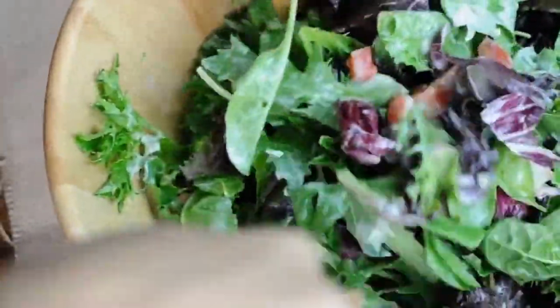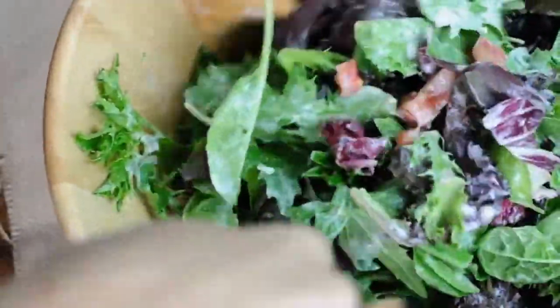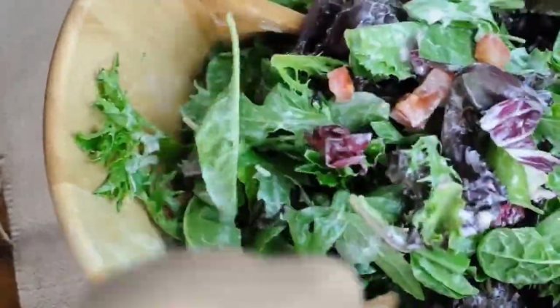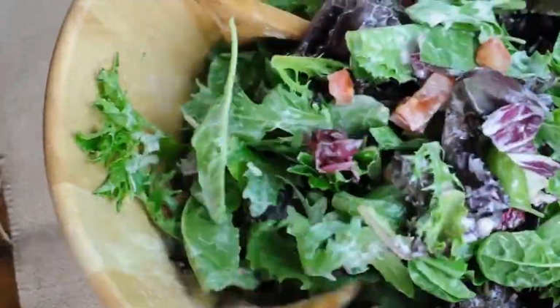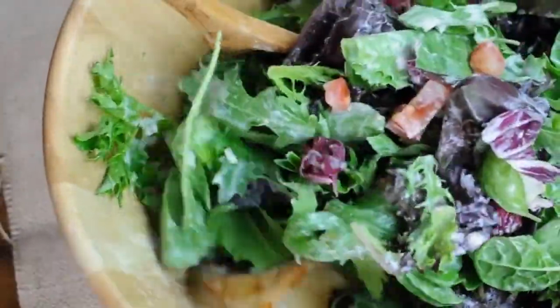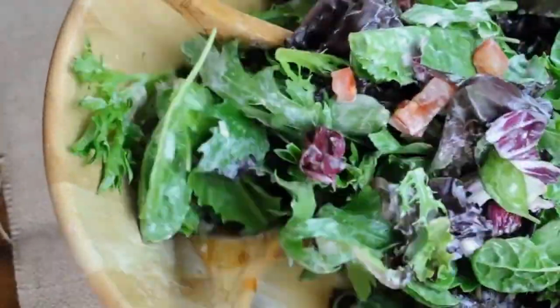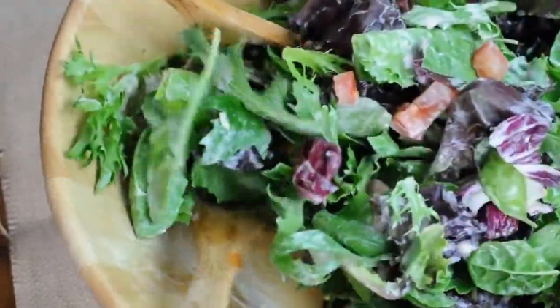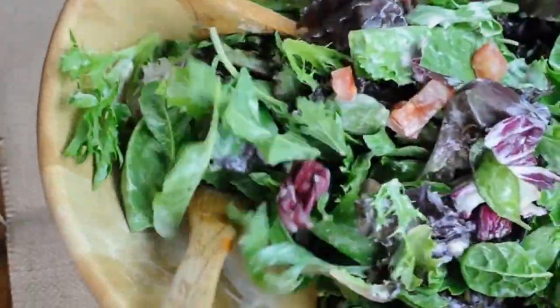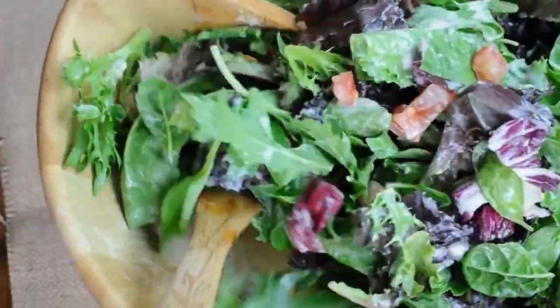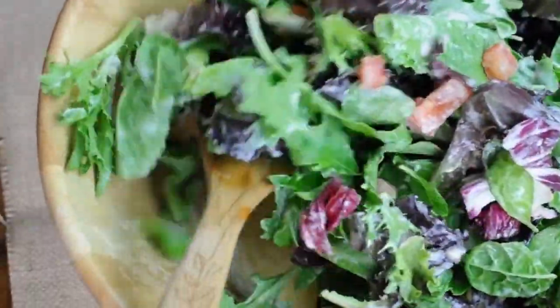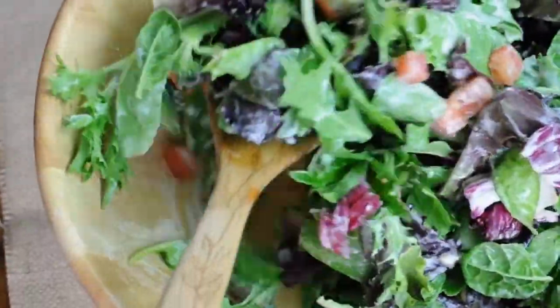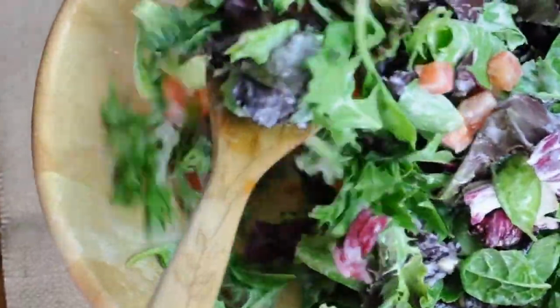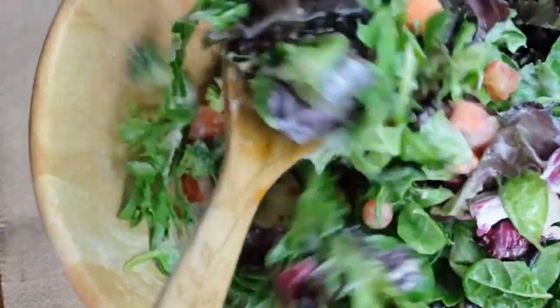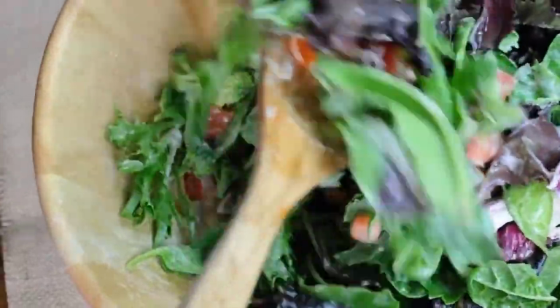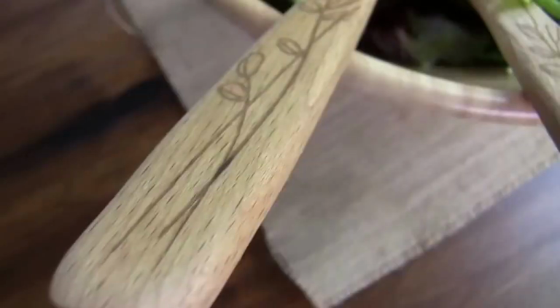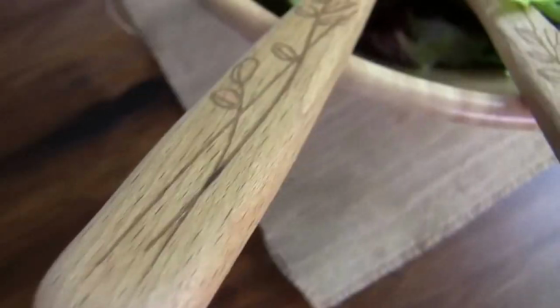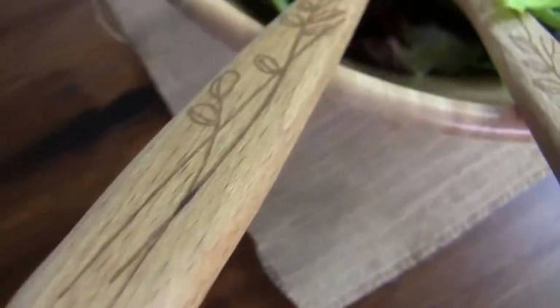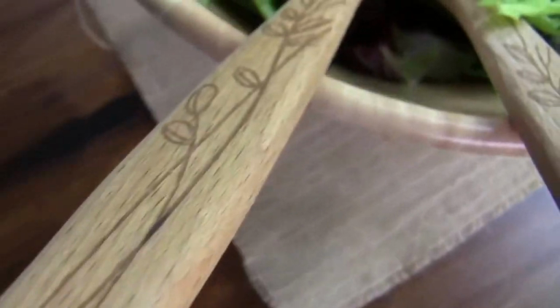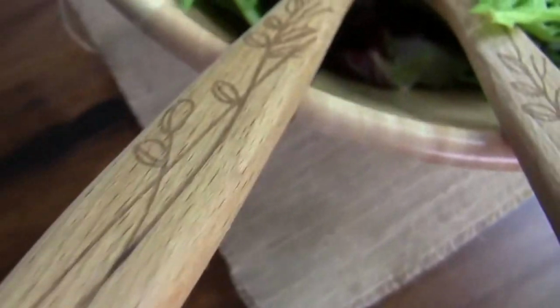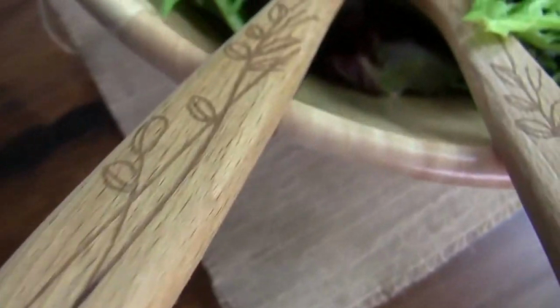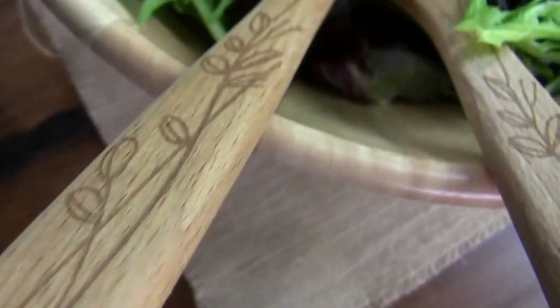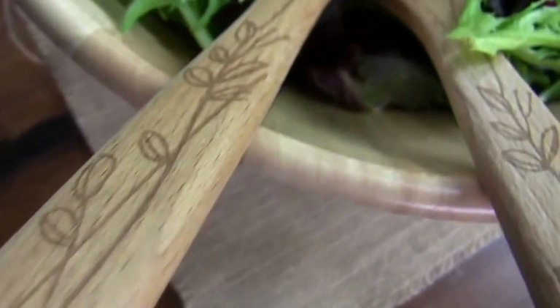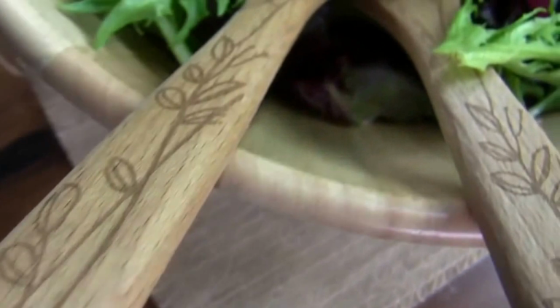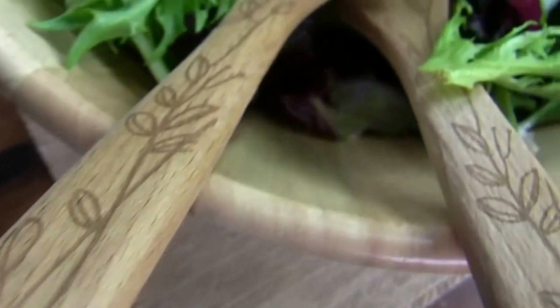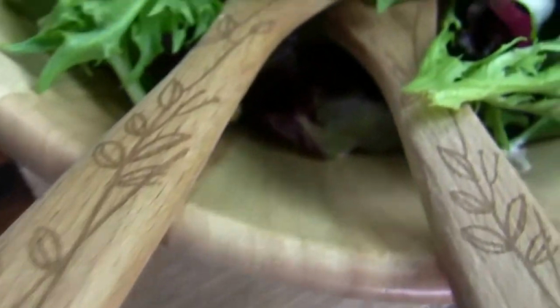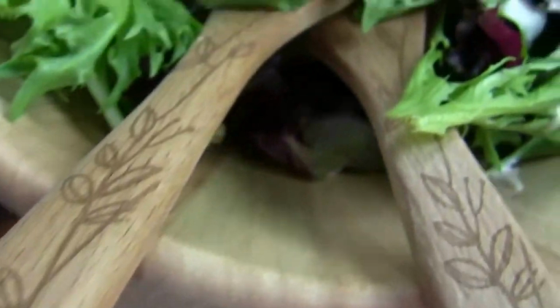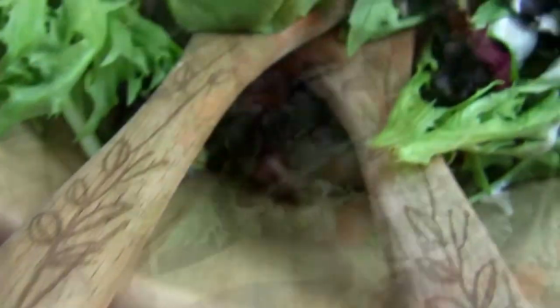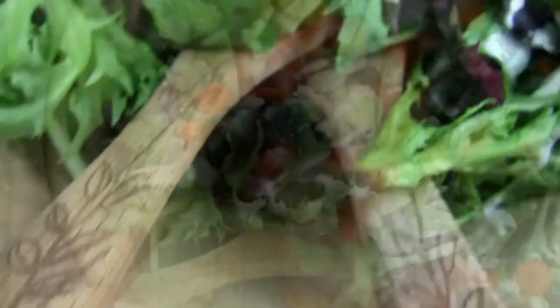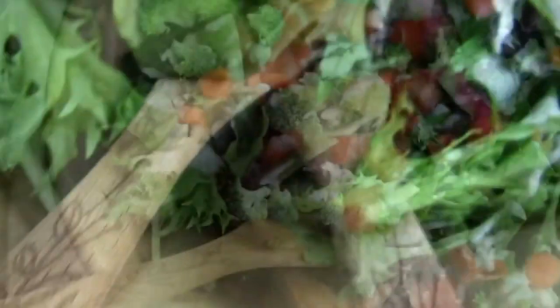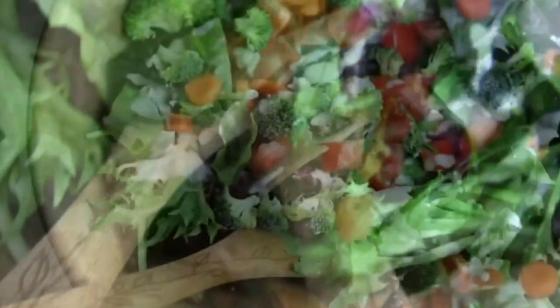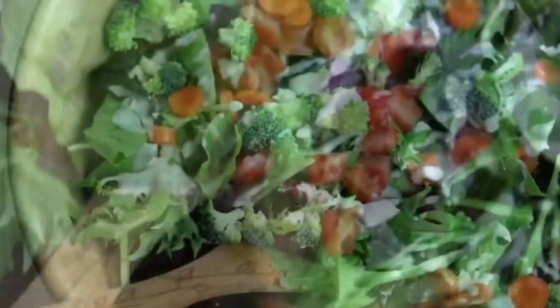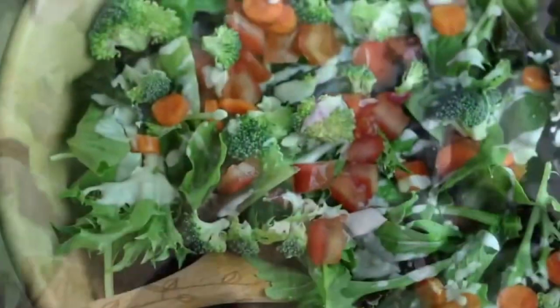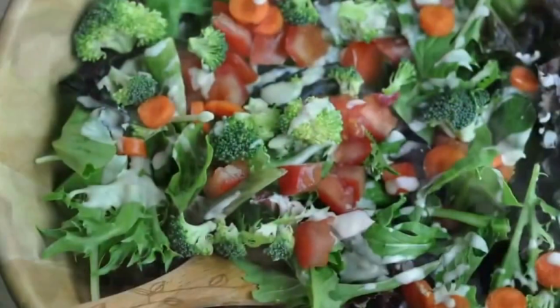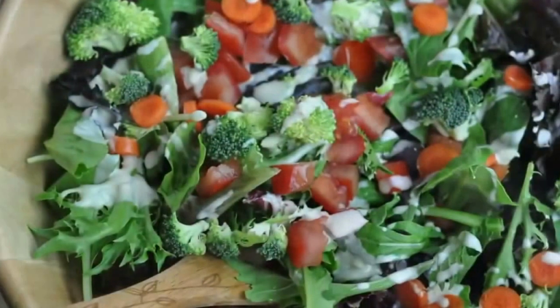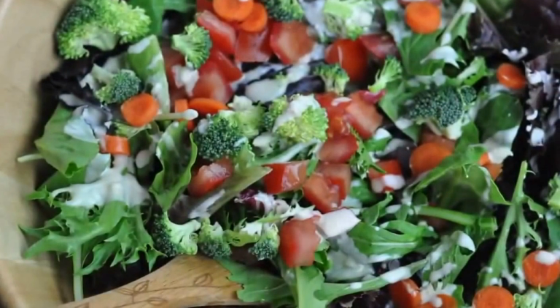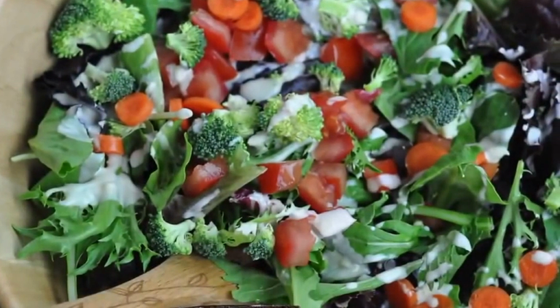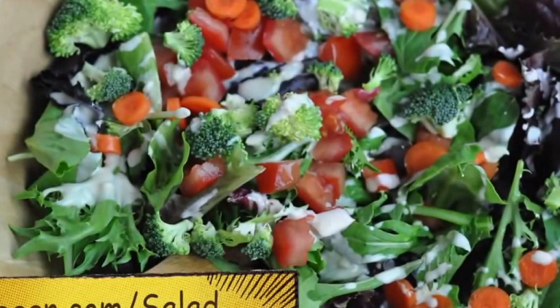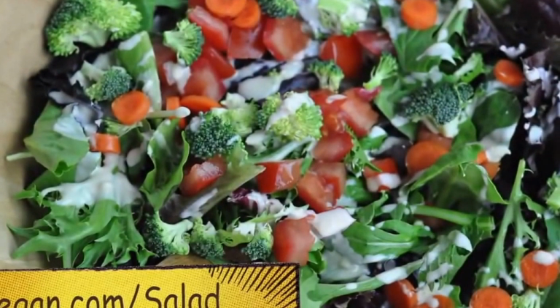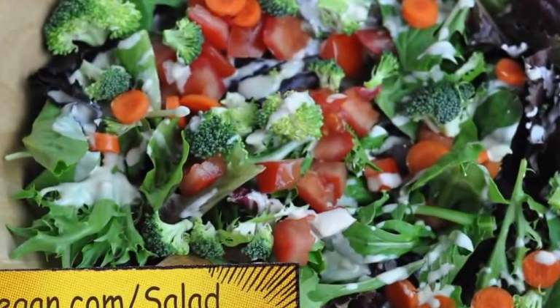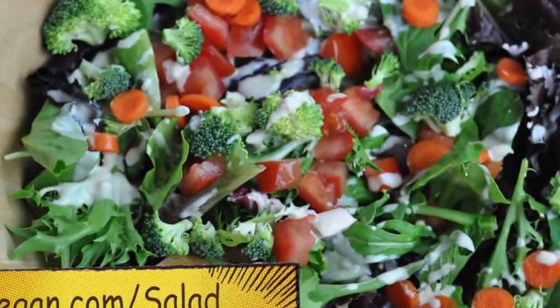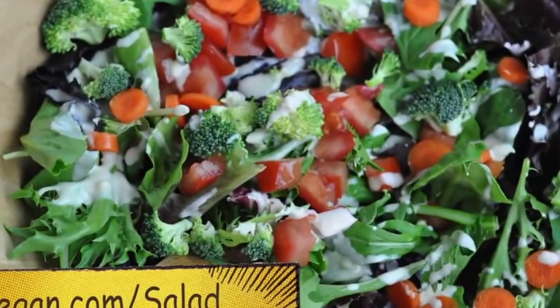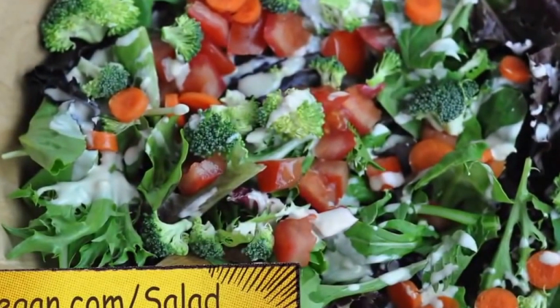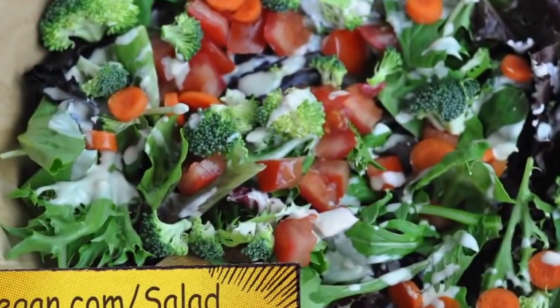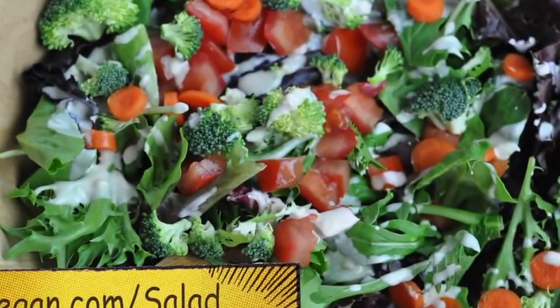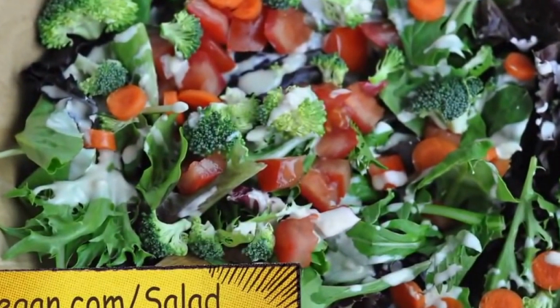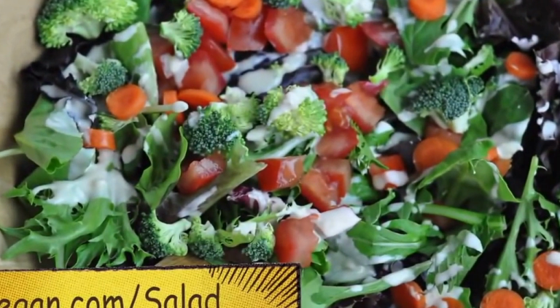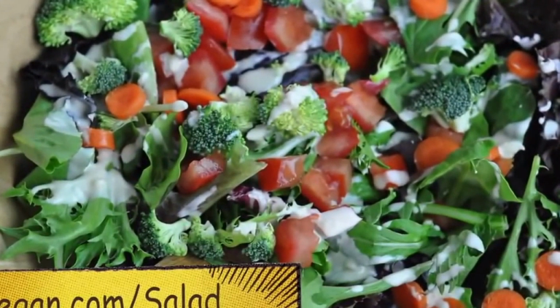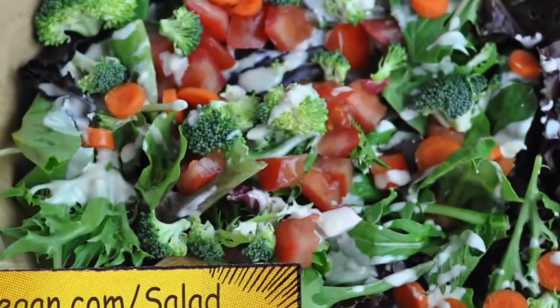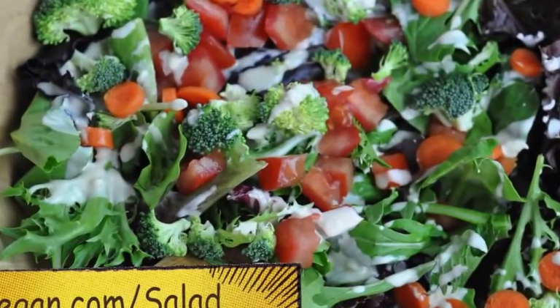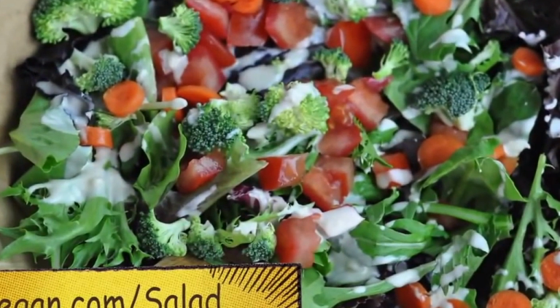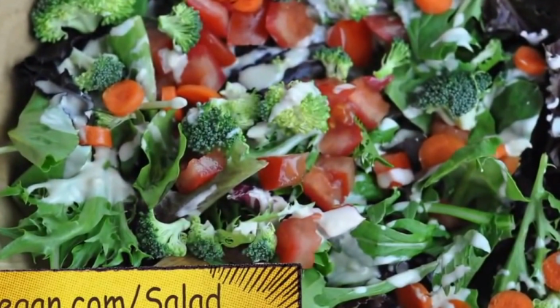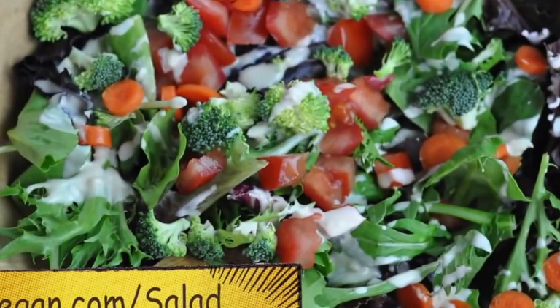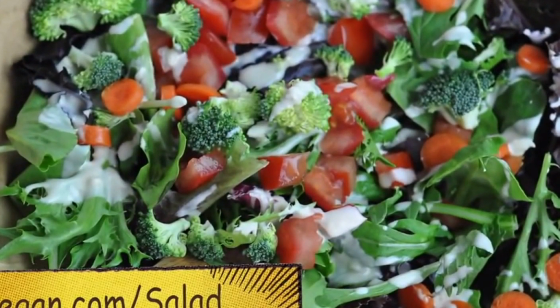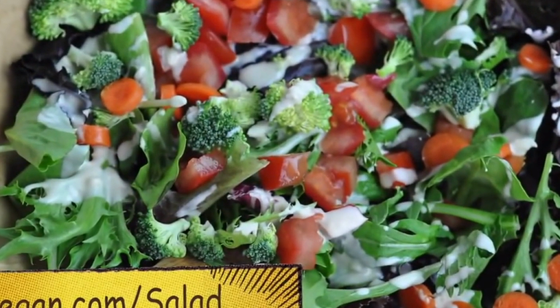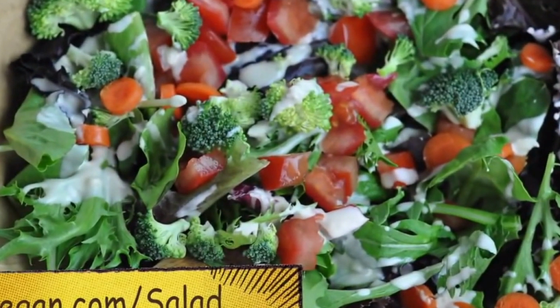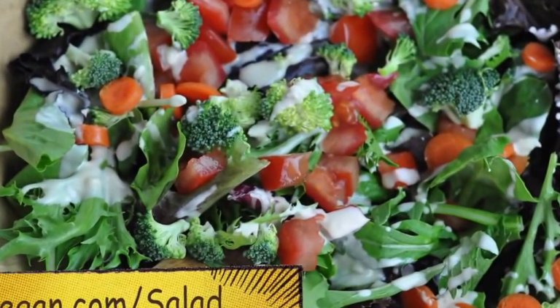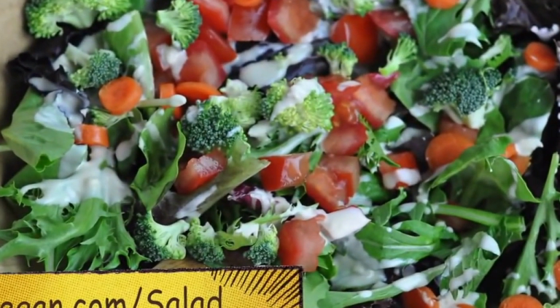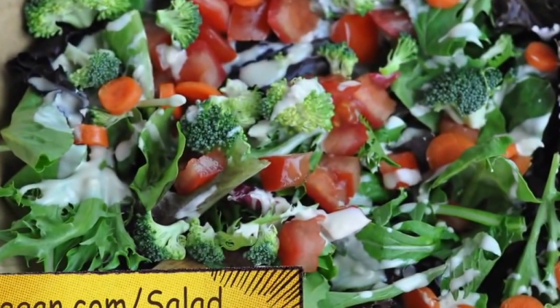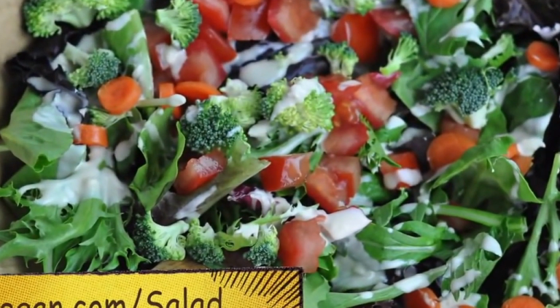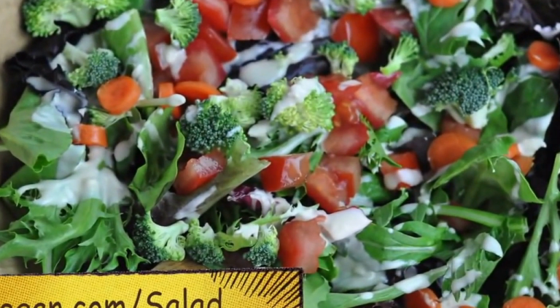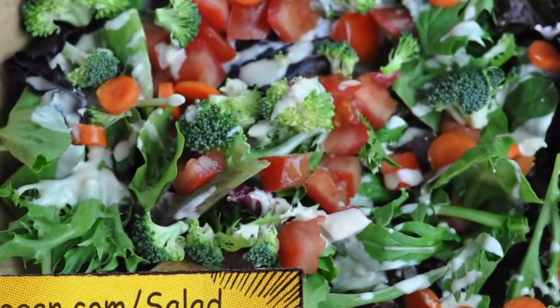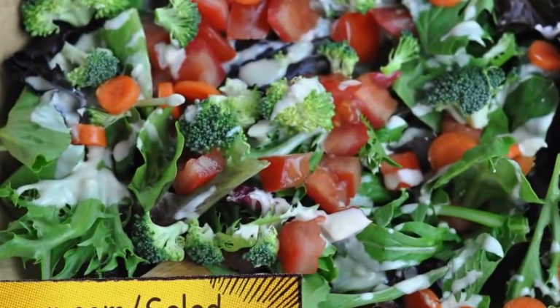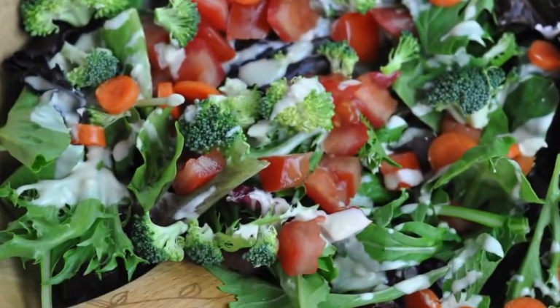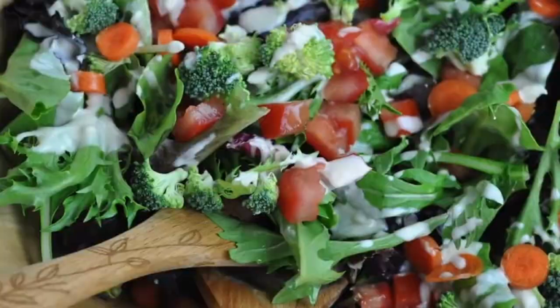If you like this video please give it a thumbs up and find more salad tips at vegan.com/salad. Thanks for watching! Bye!